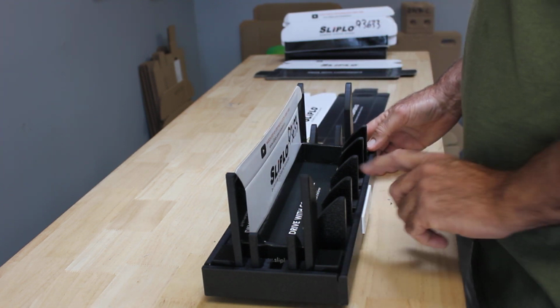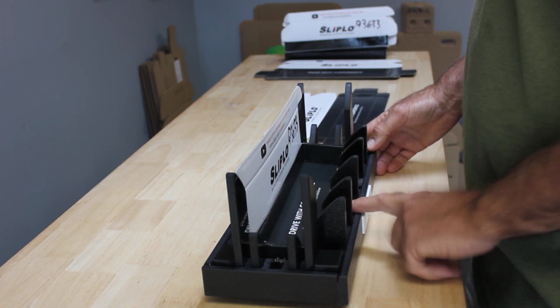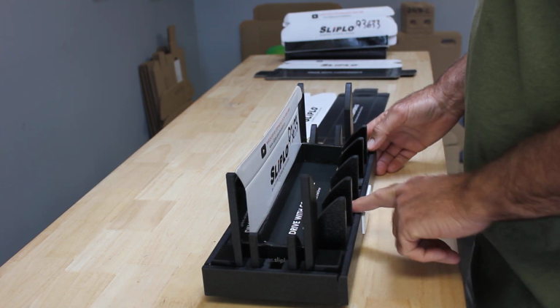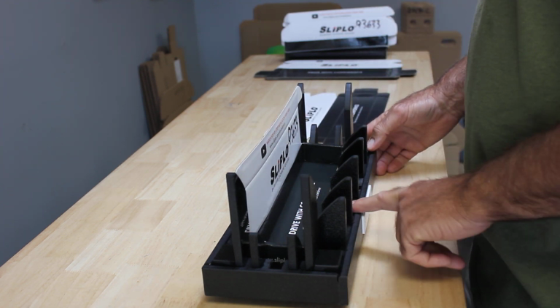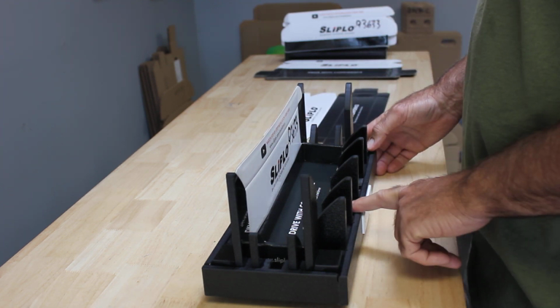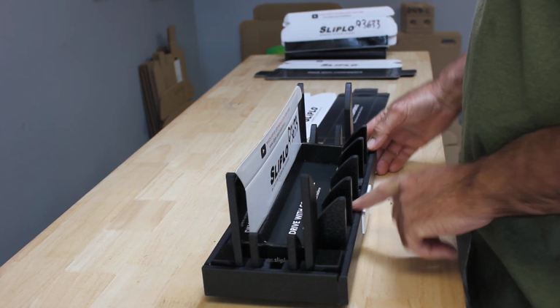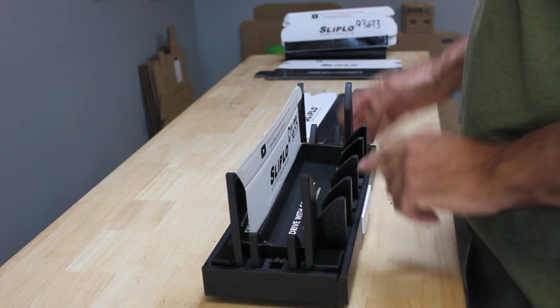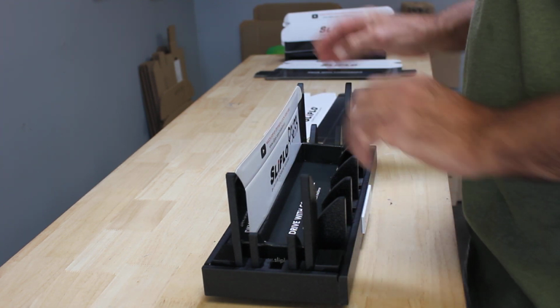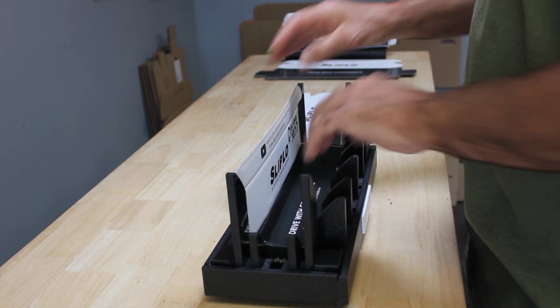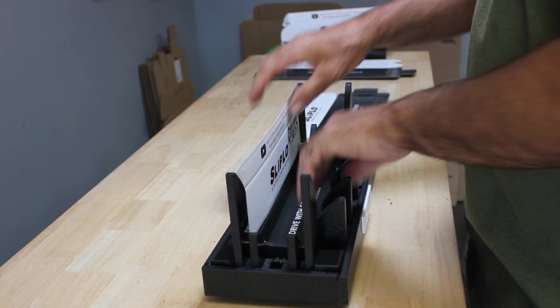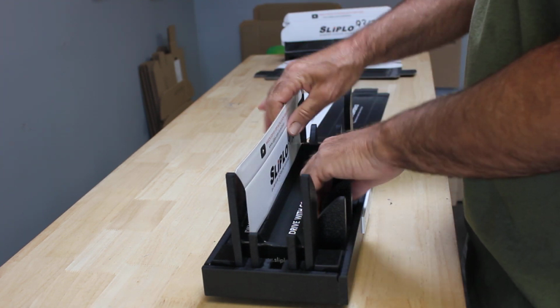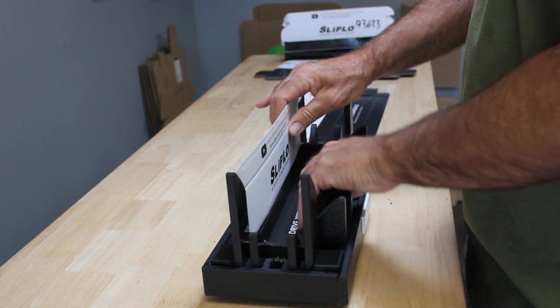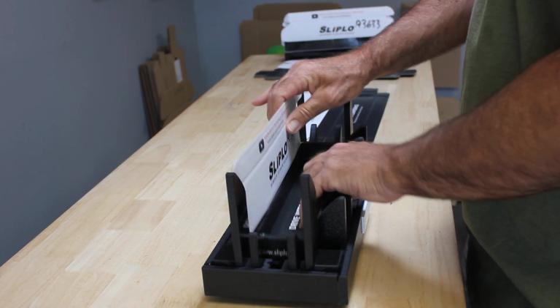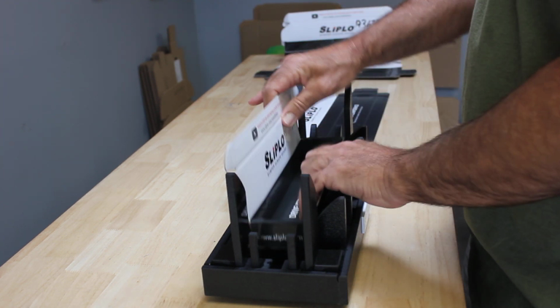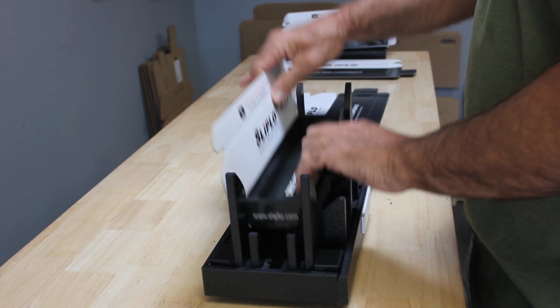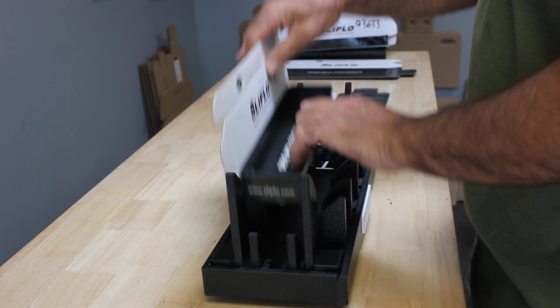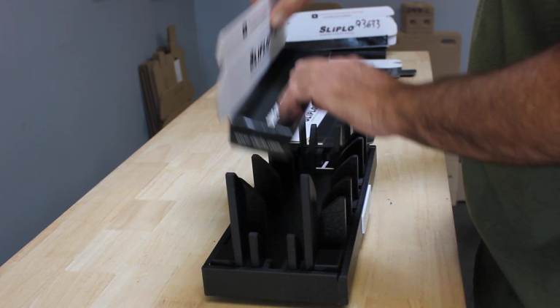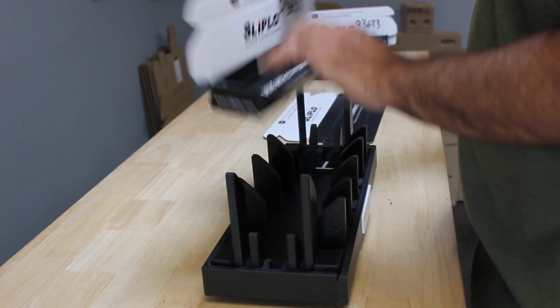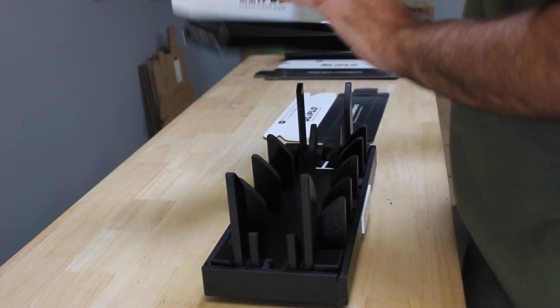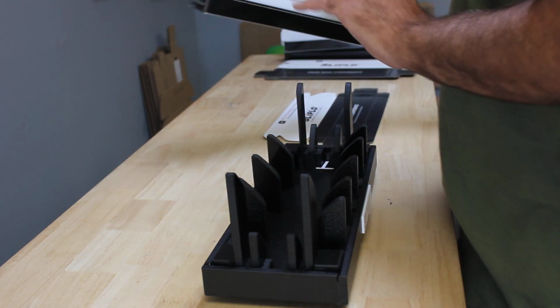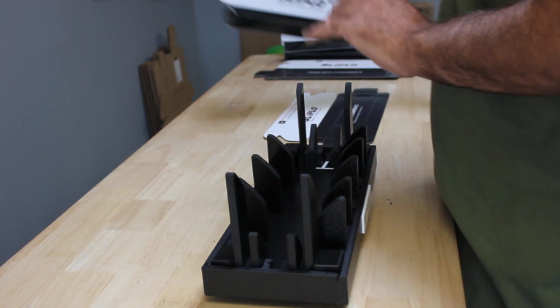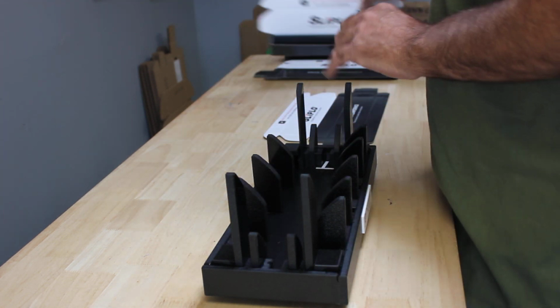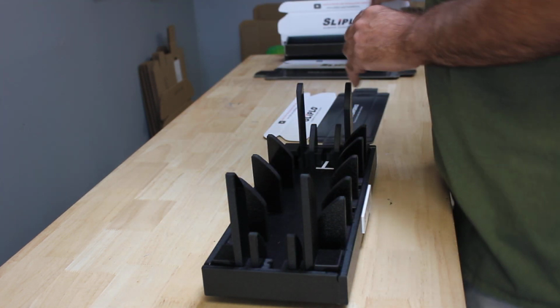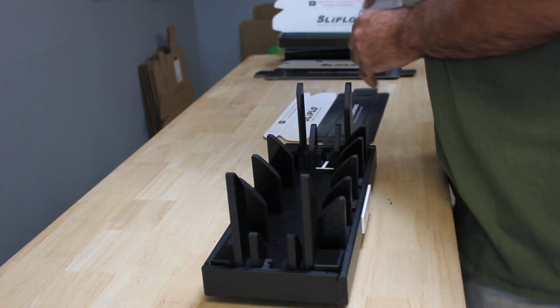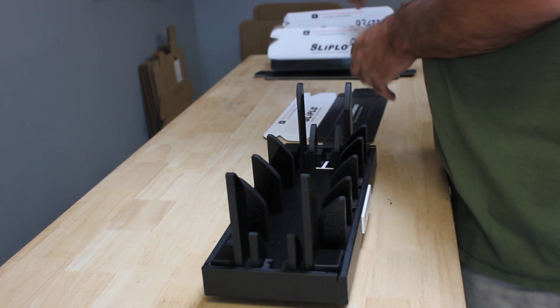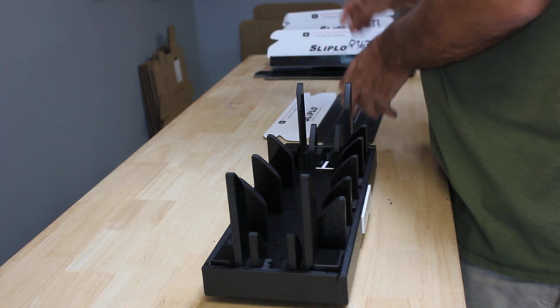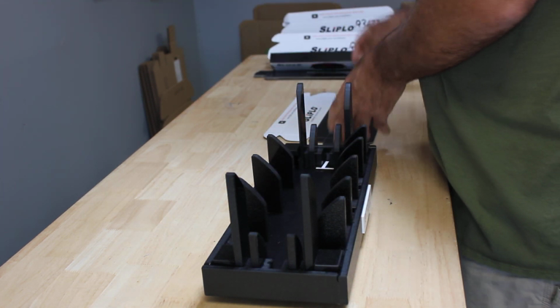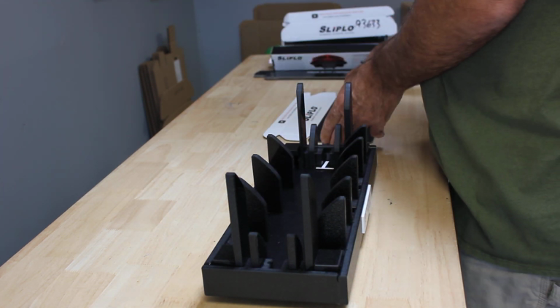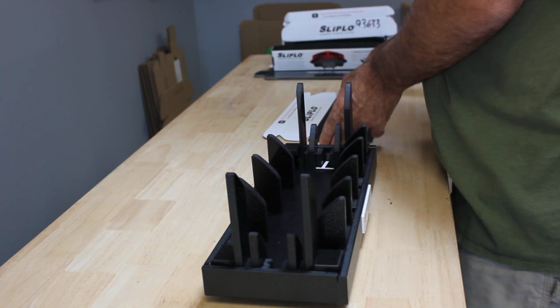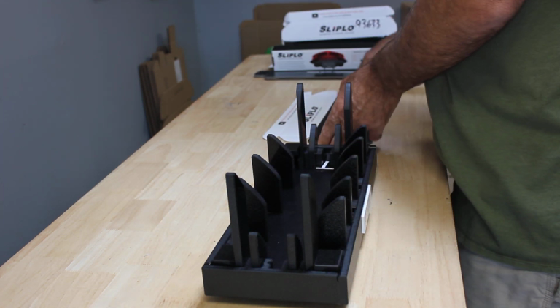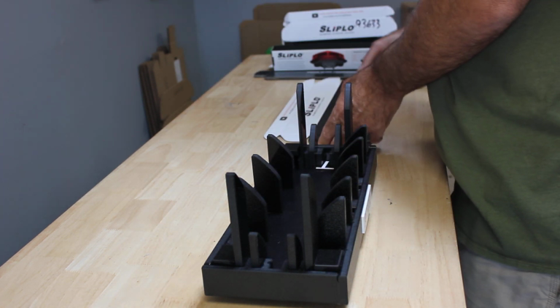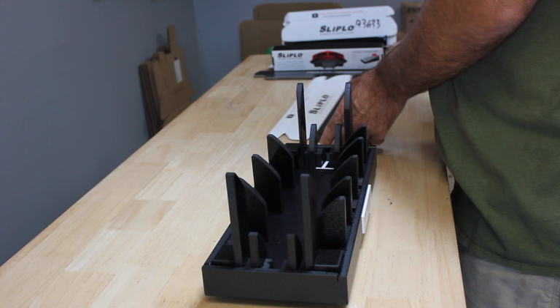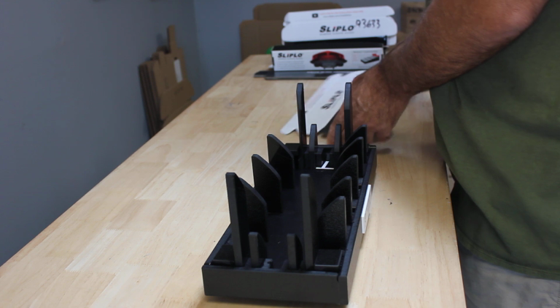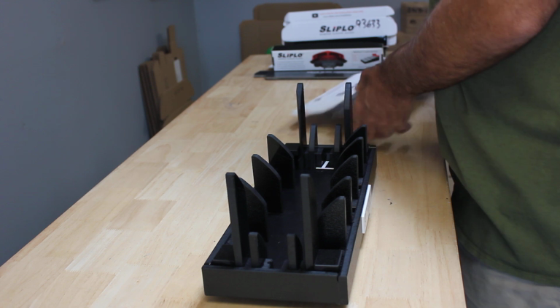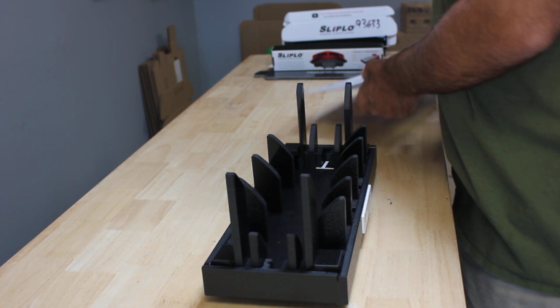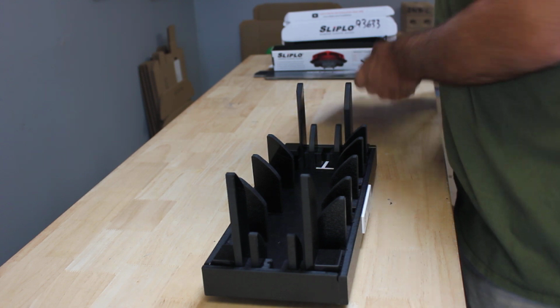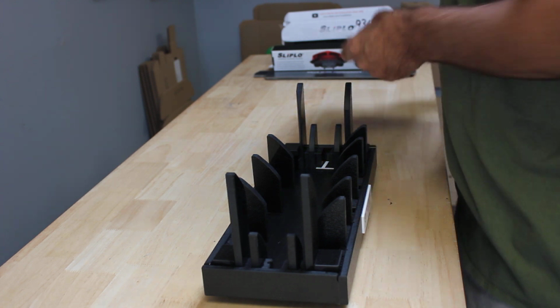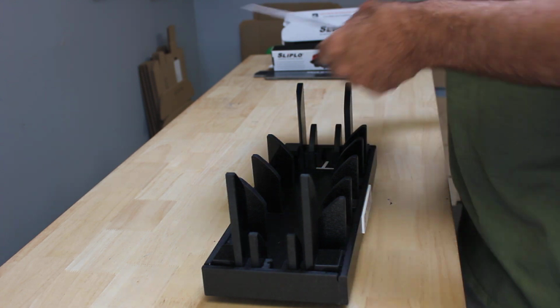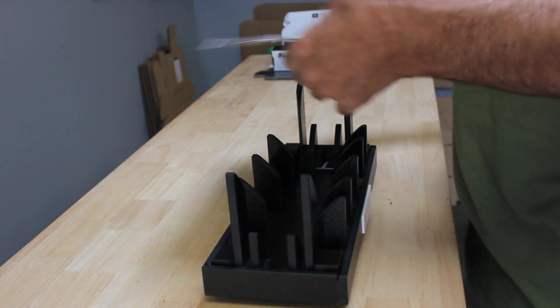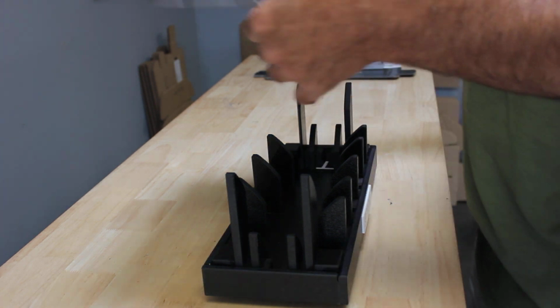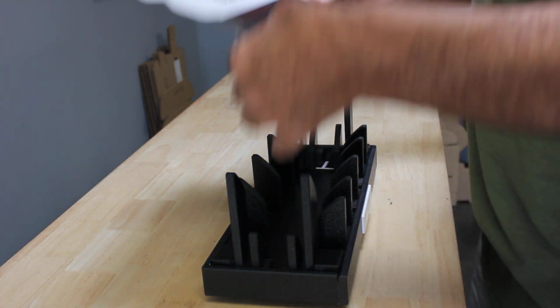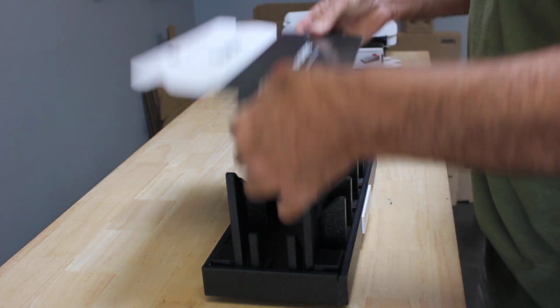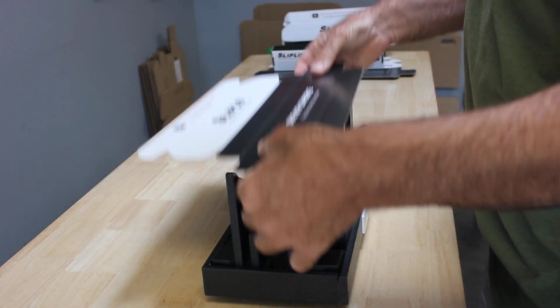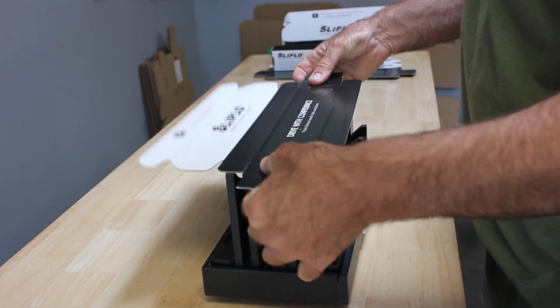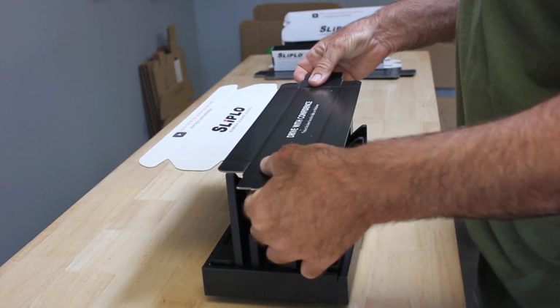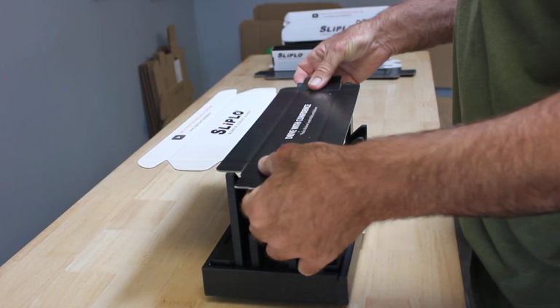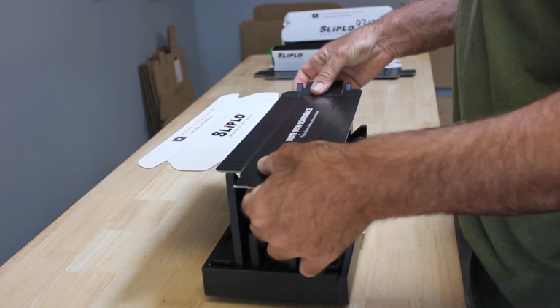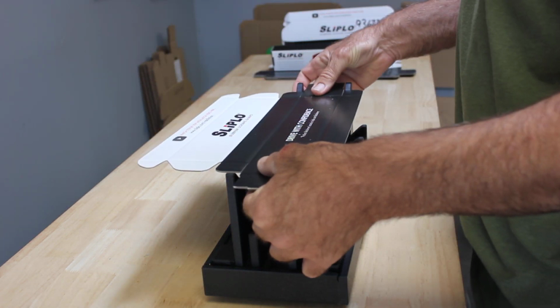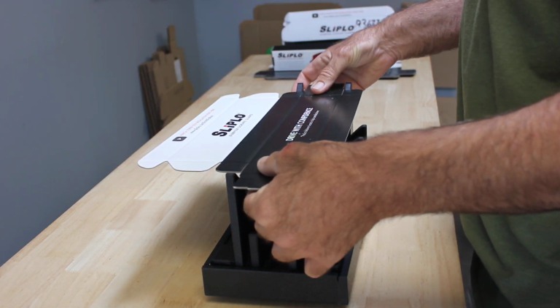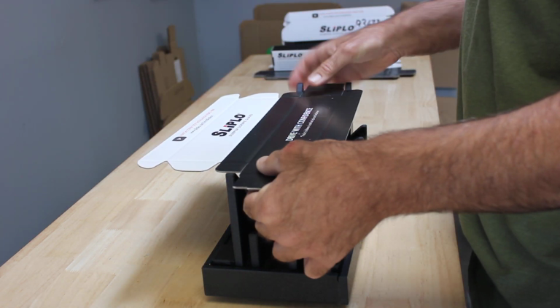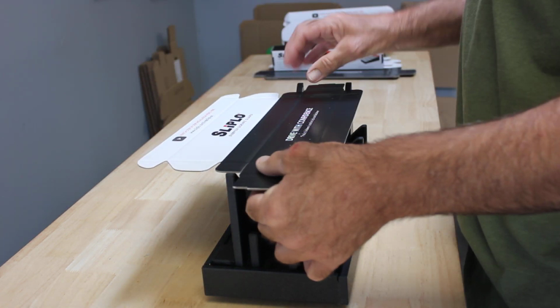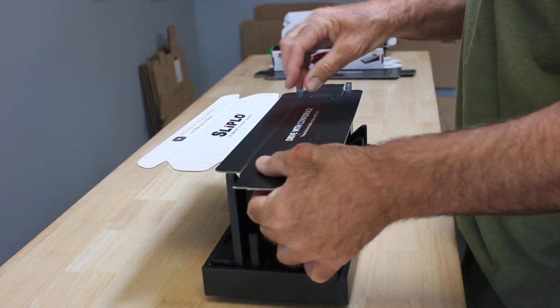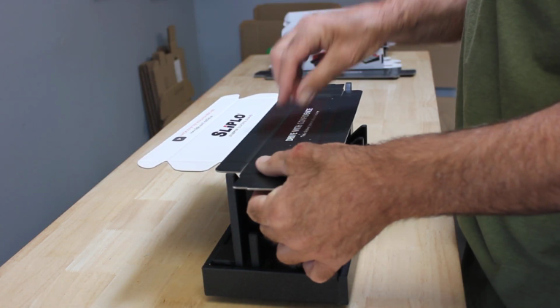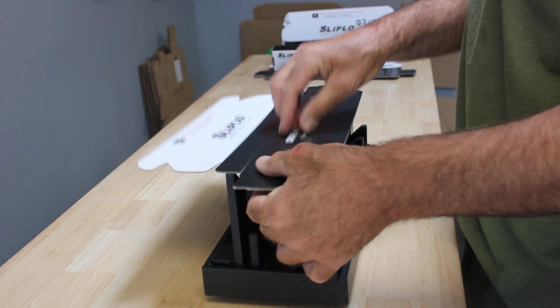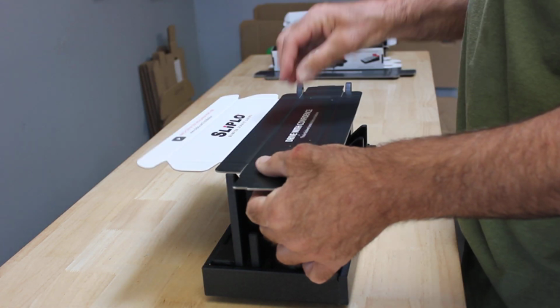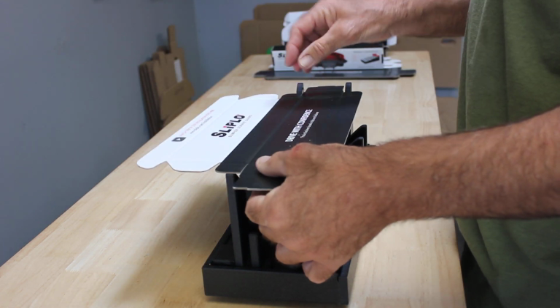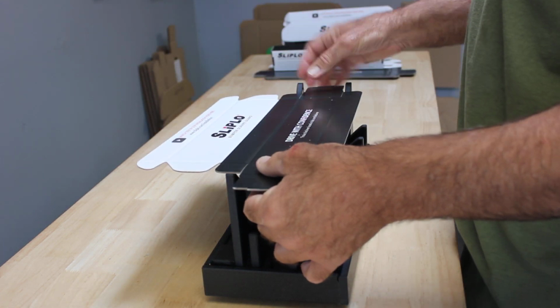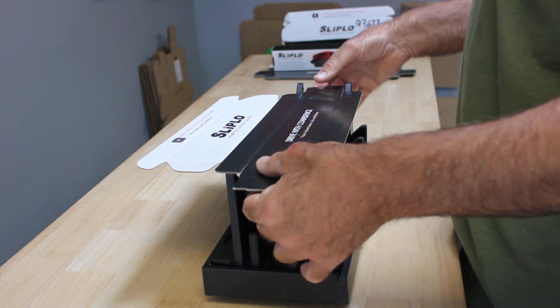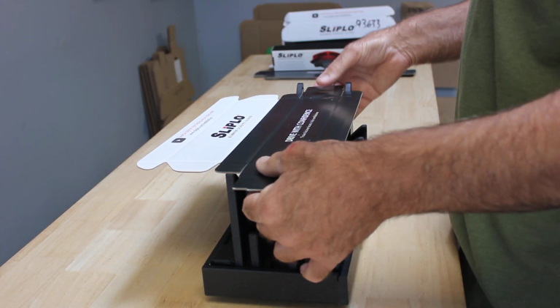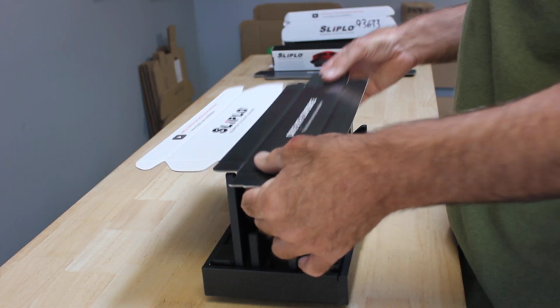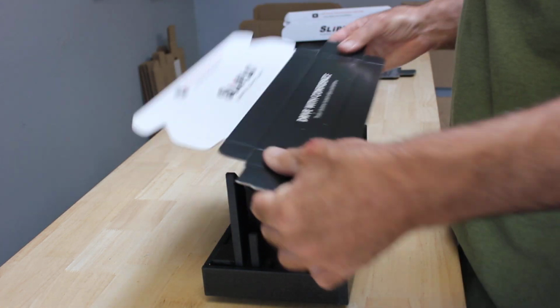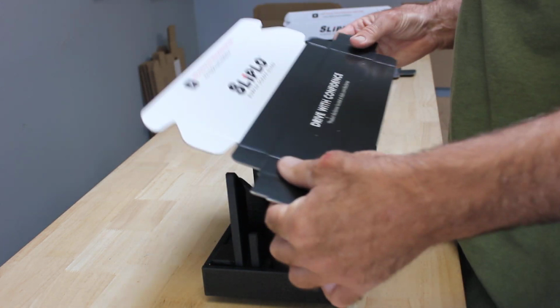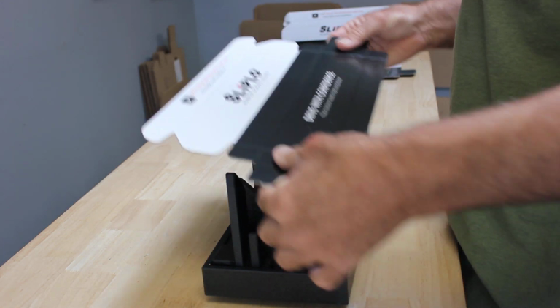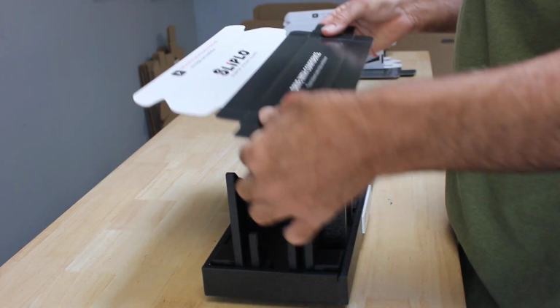The label goes in front — that indicates the front of our fixture — and then we're going to go through a two-part process. We're going to go ahead and set the box in the fixture, then press it down and make our fold.